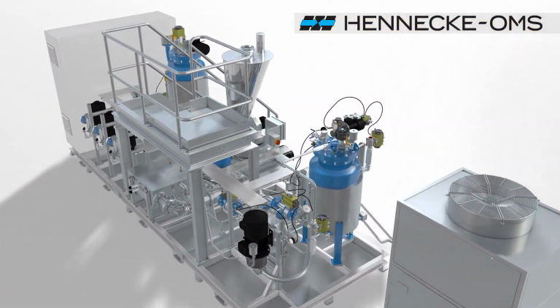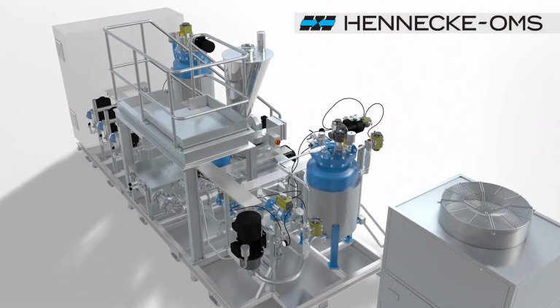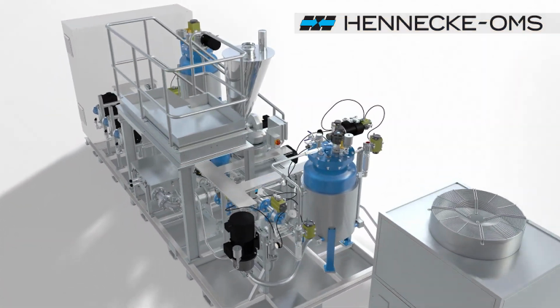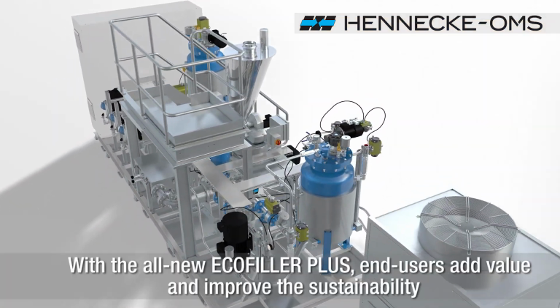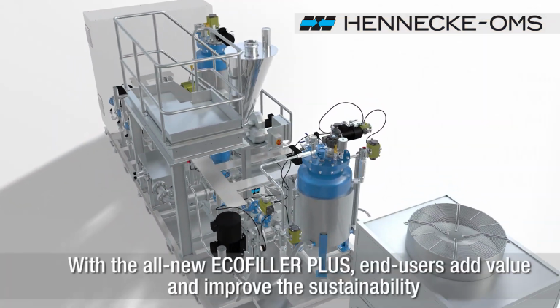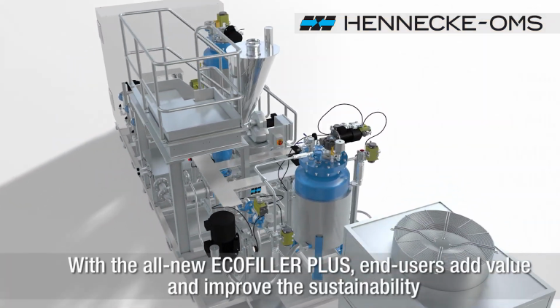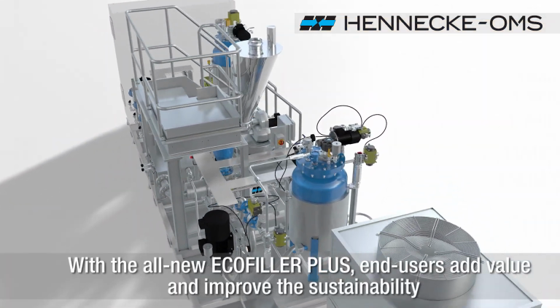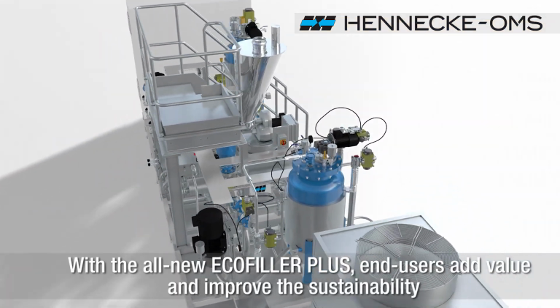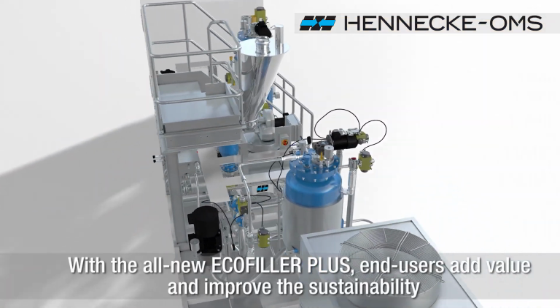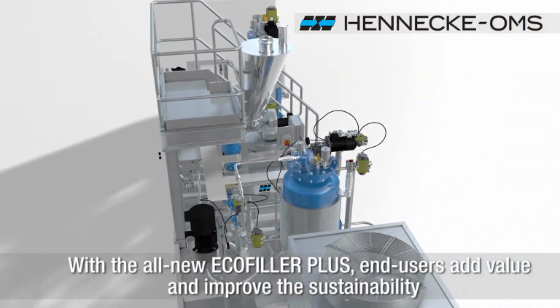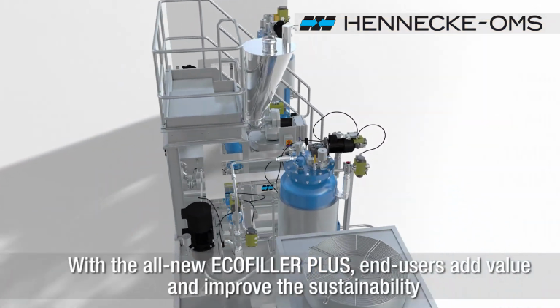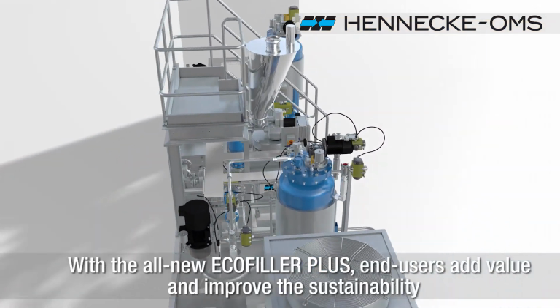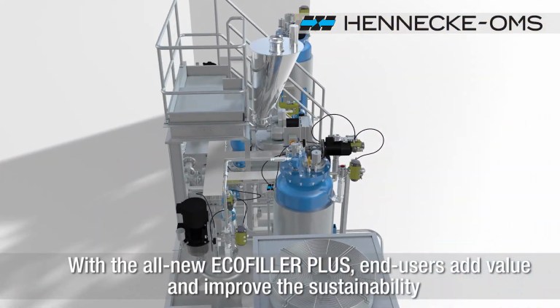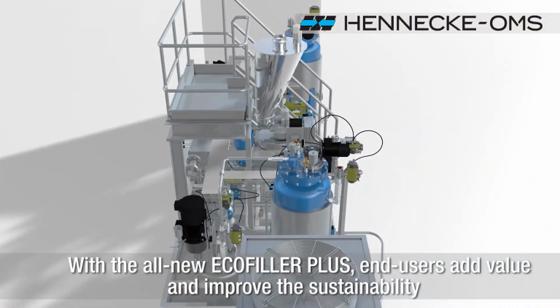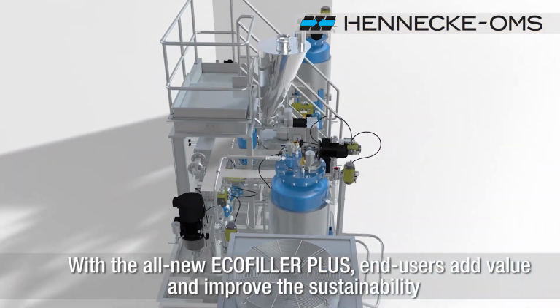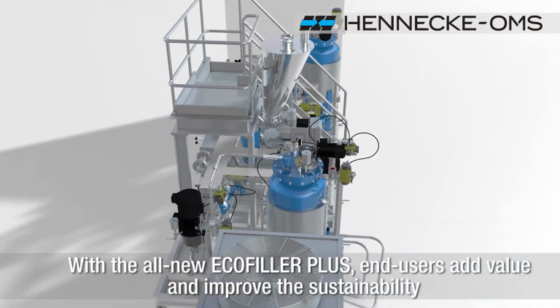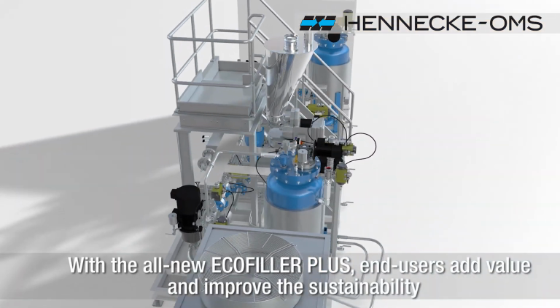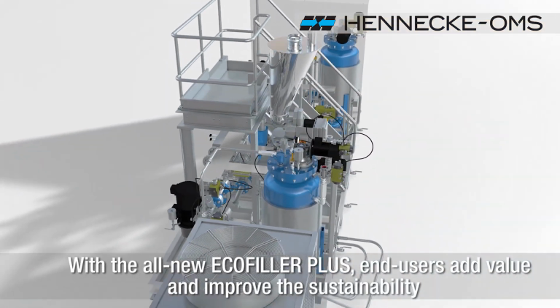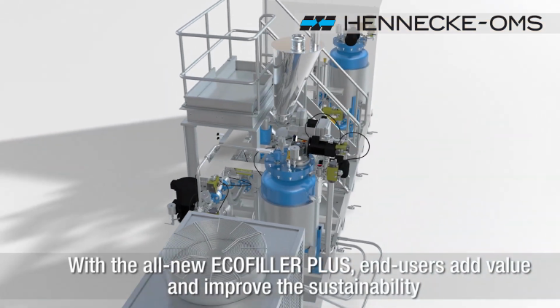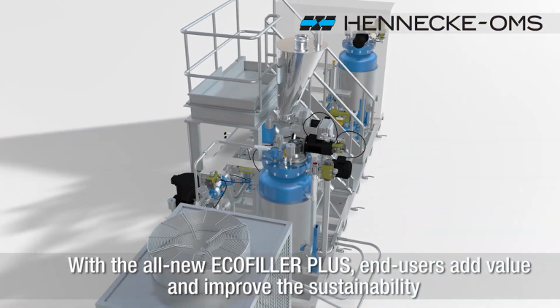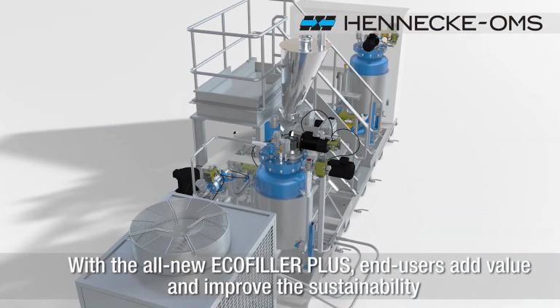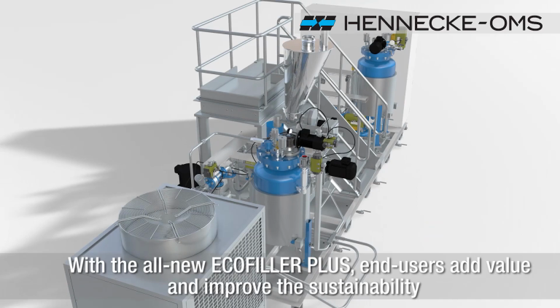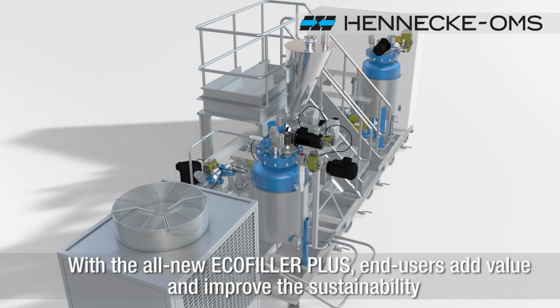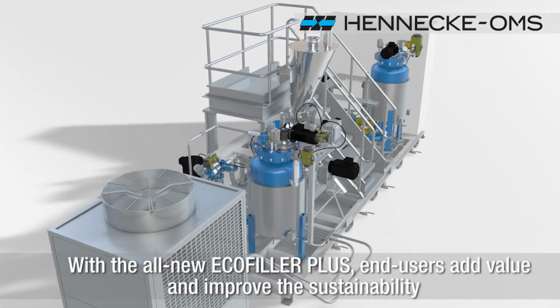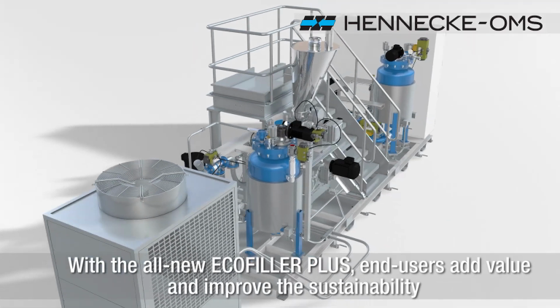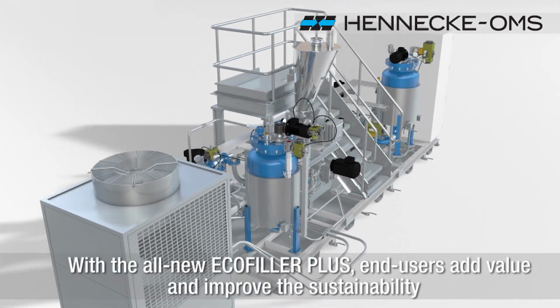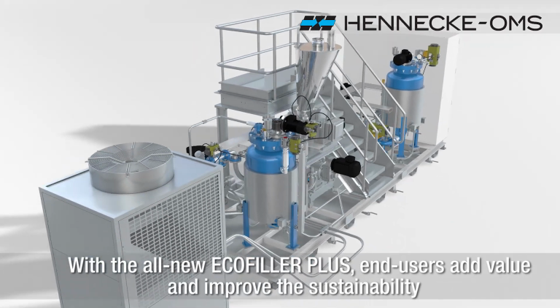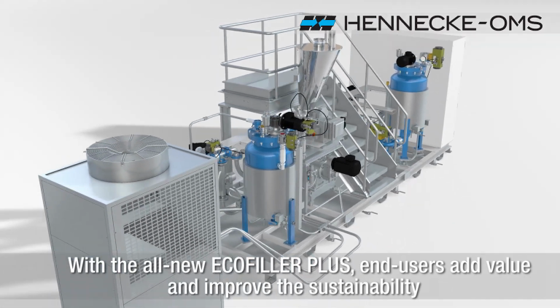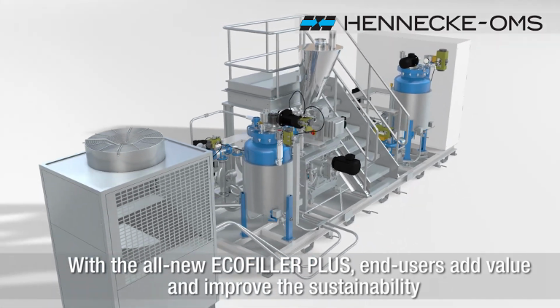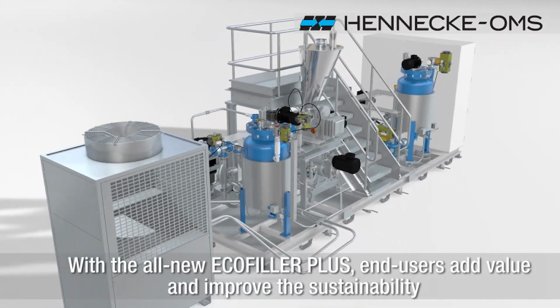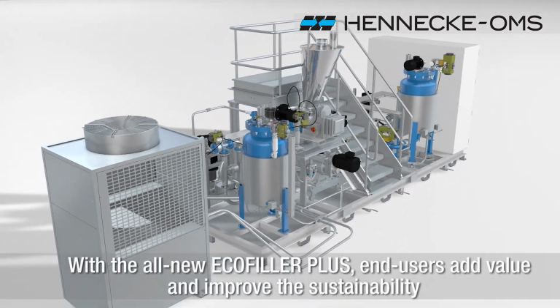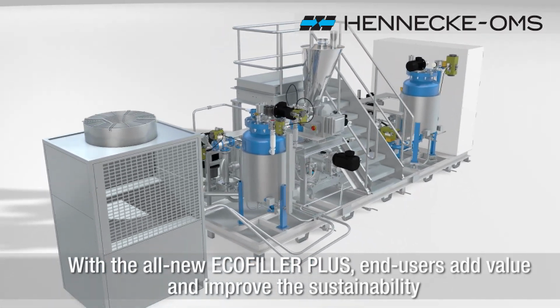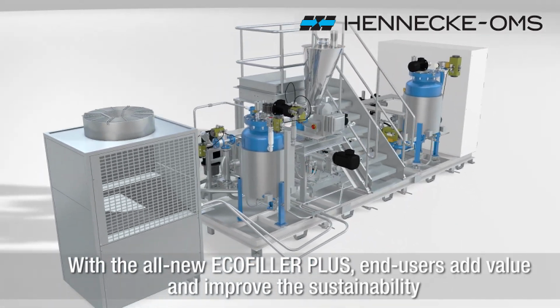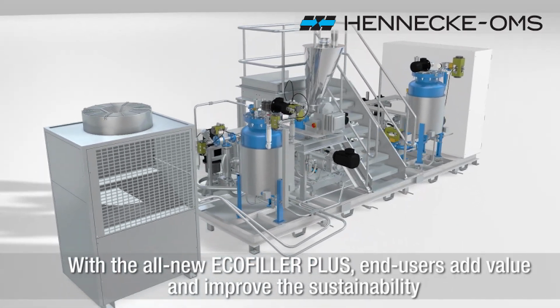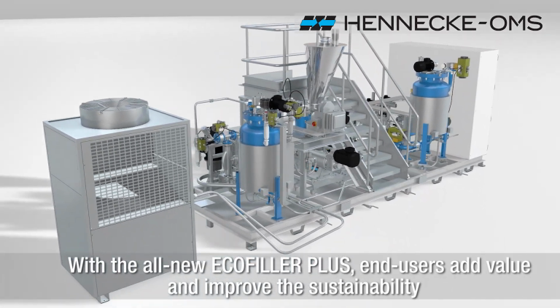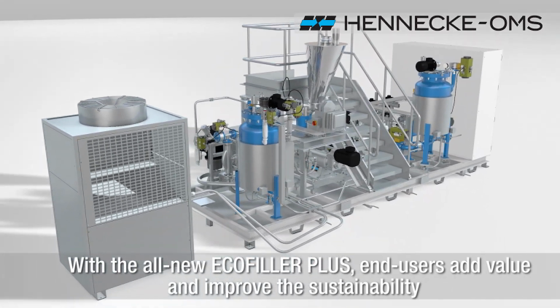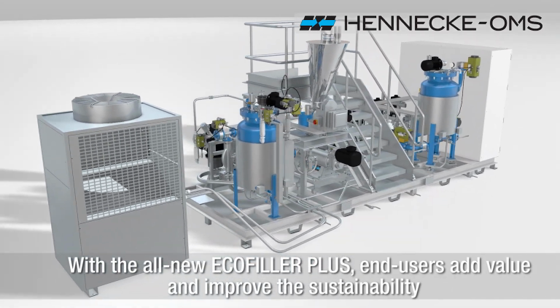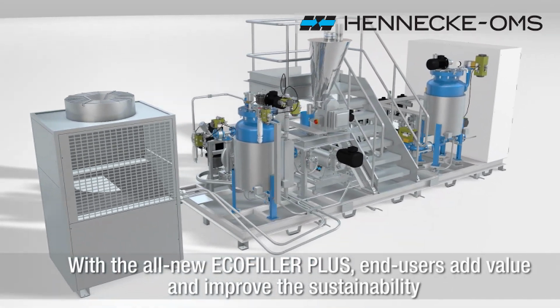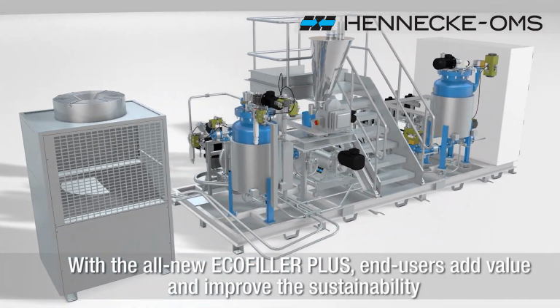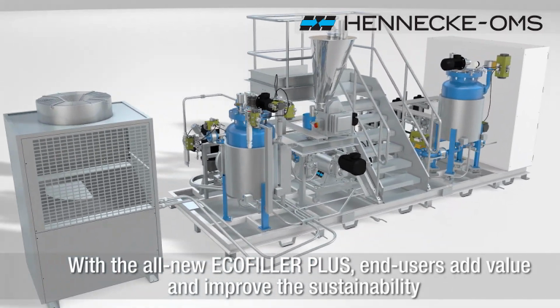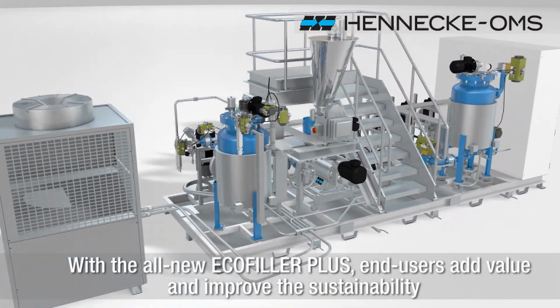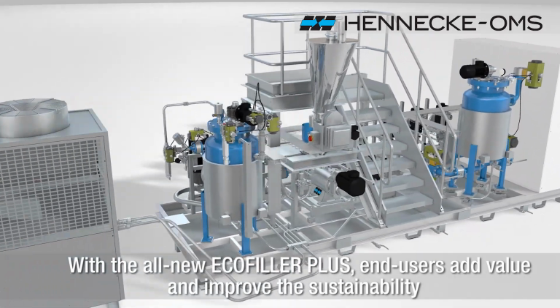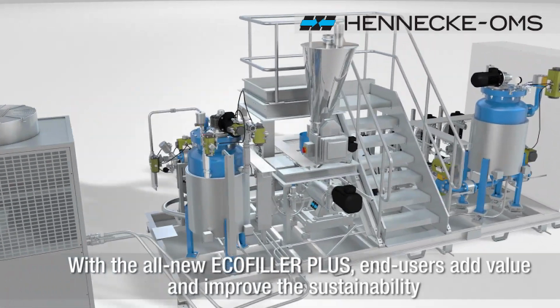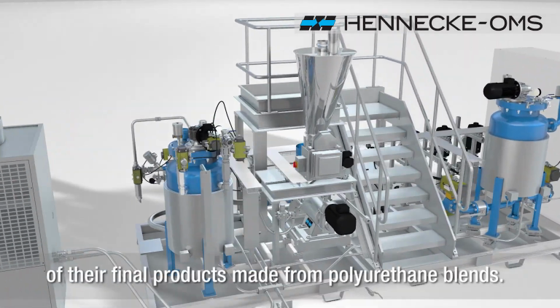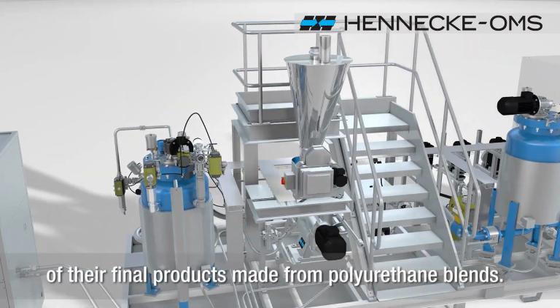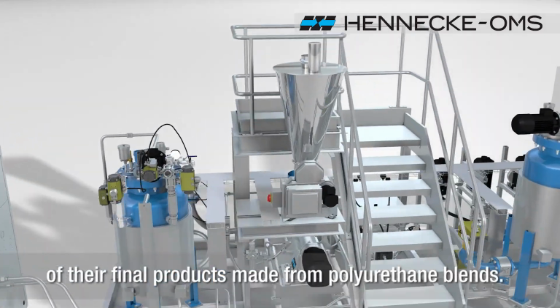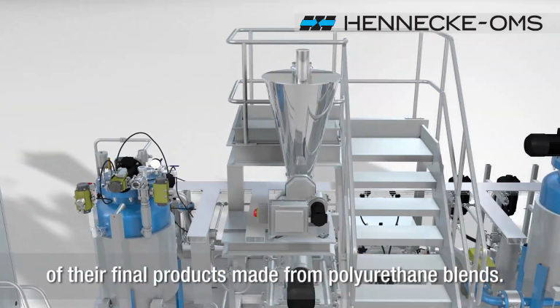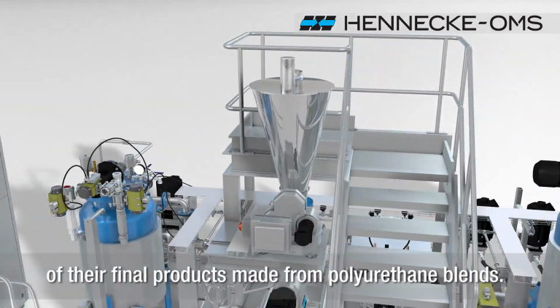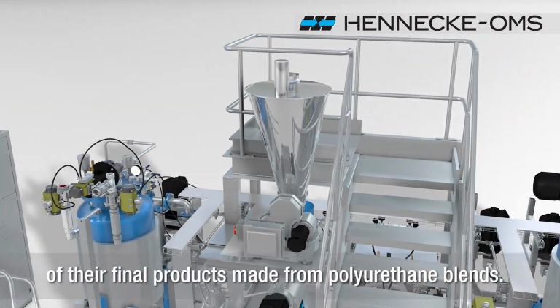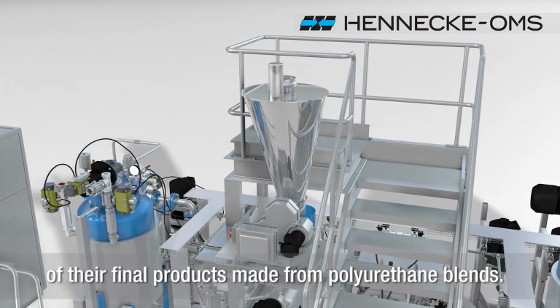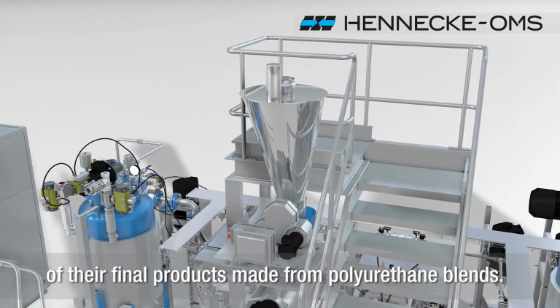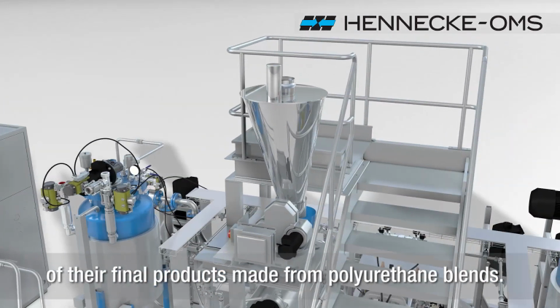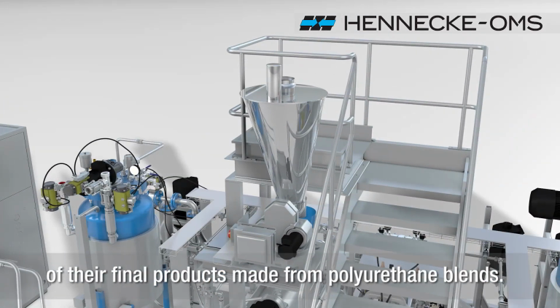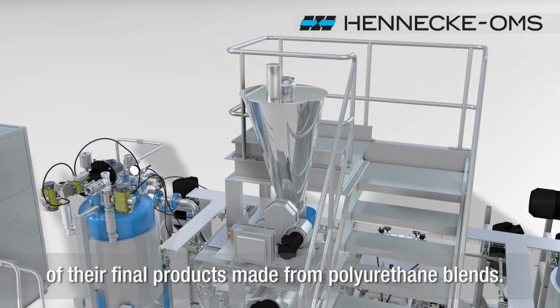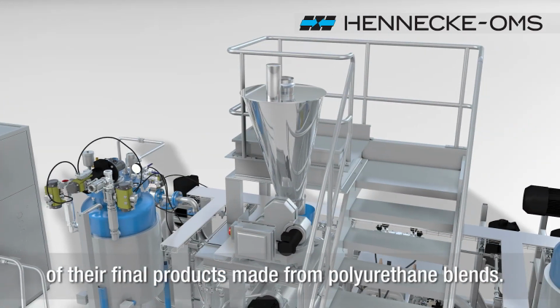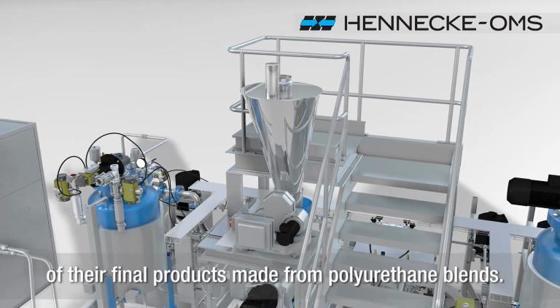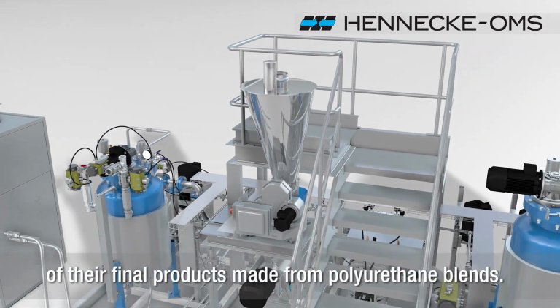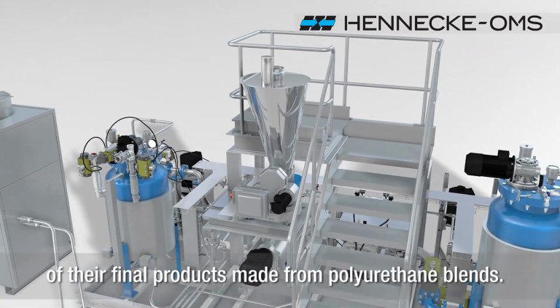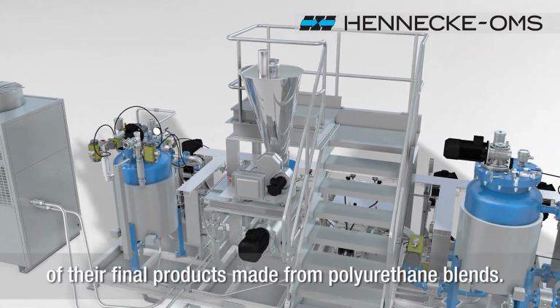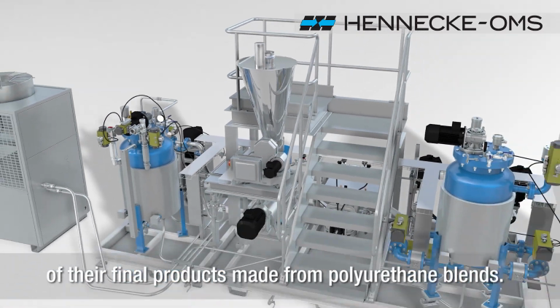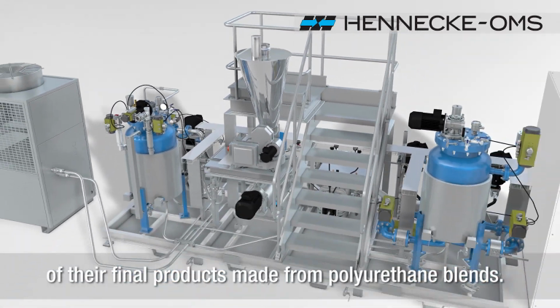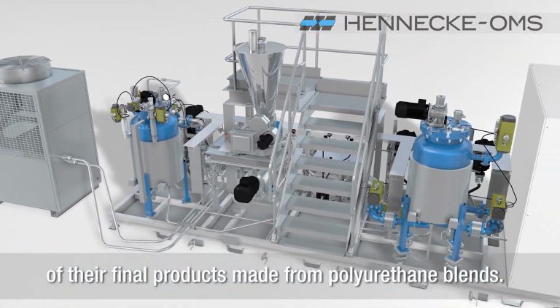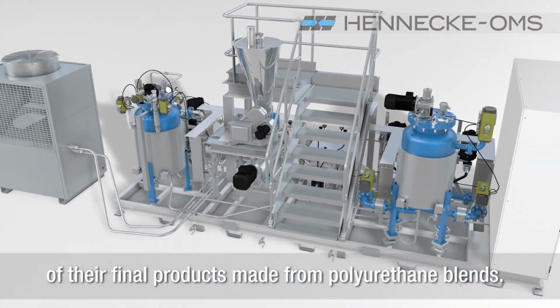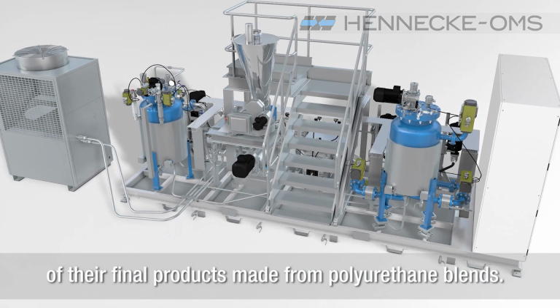With the all-new EcoFiller Plus, end-users add value and improve the sustainability of their final products made from polyurethane blends.